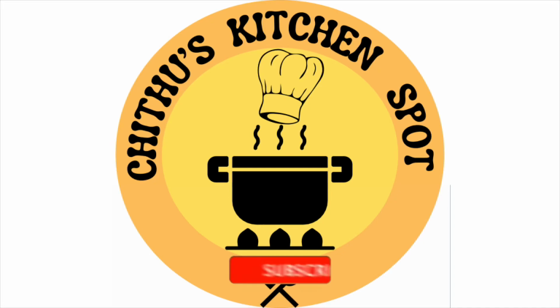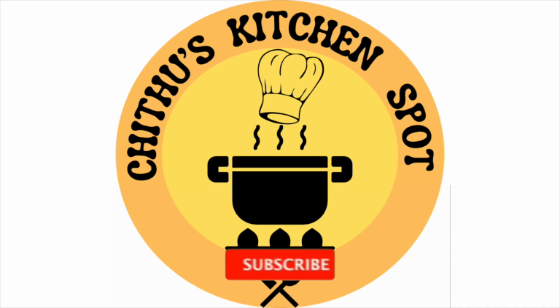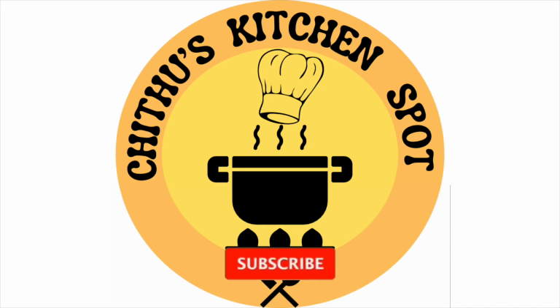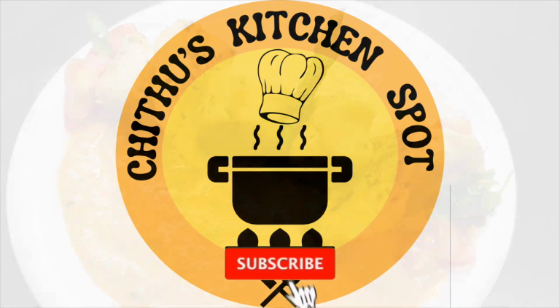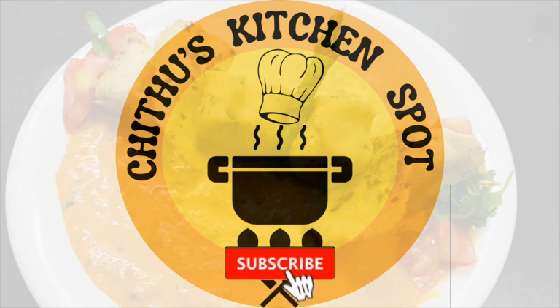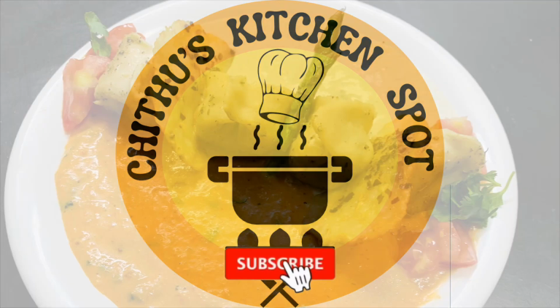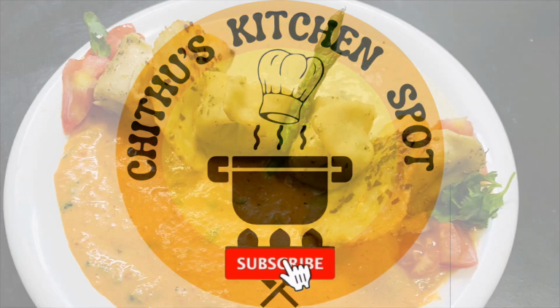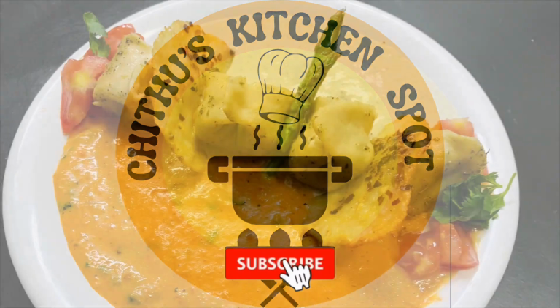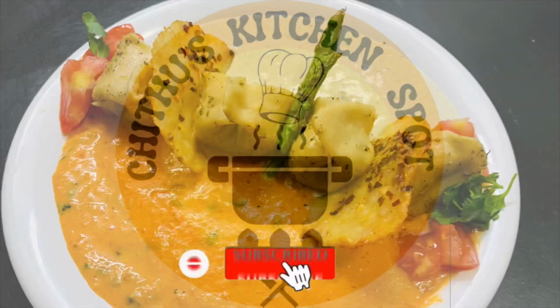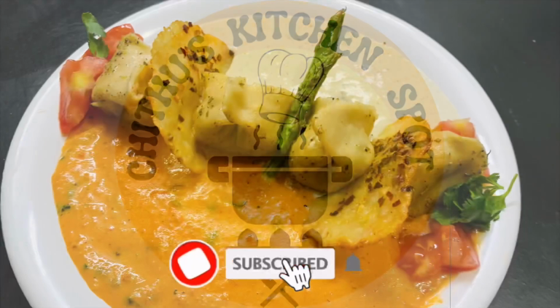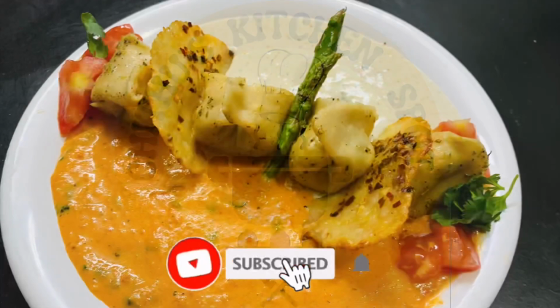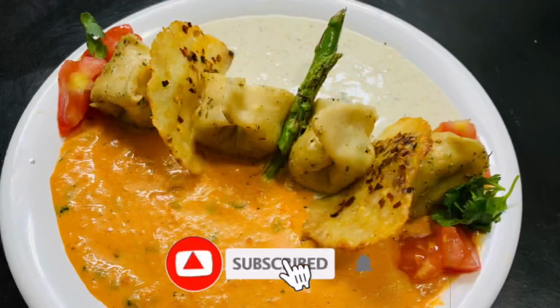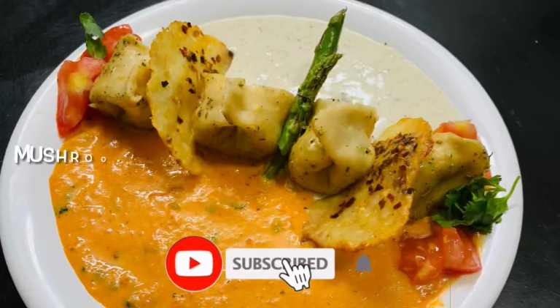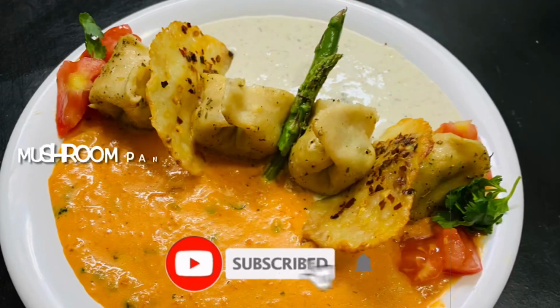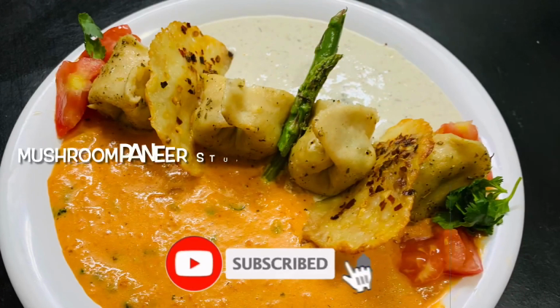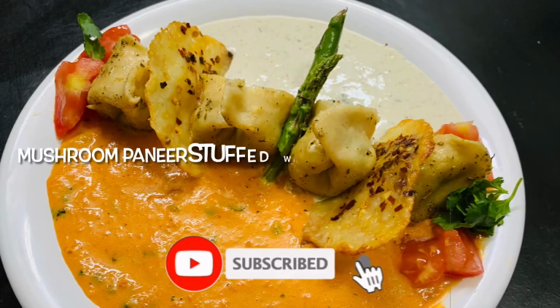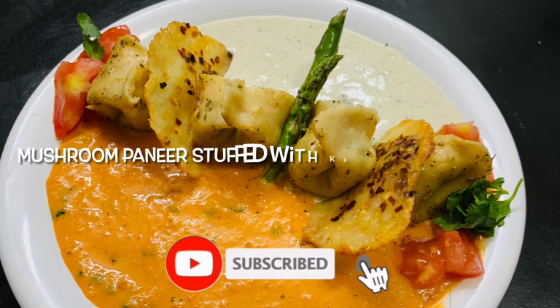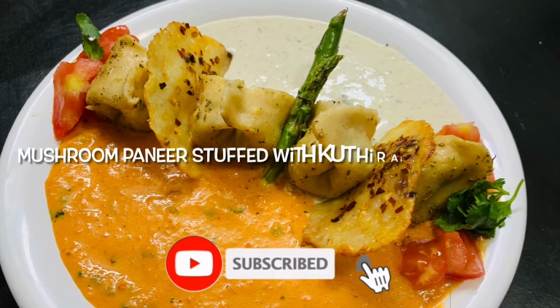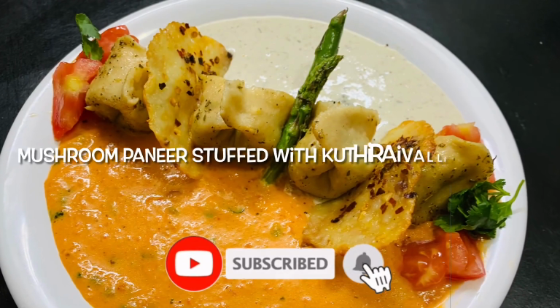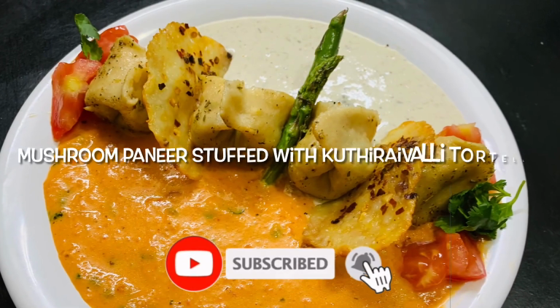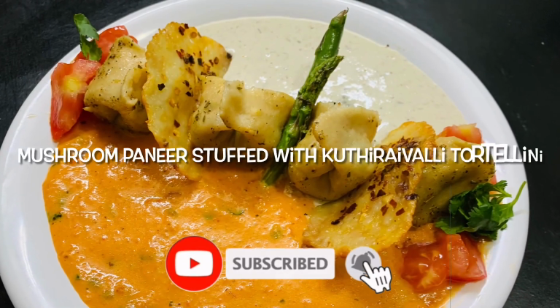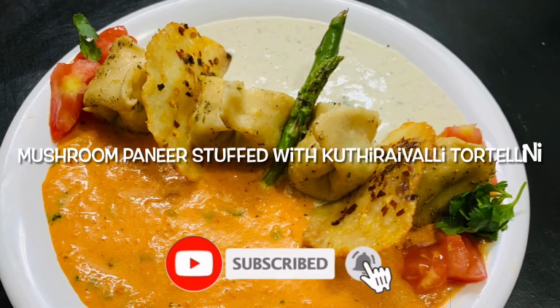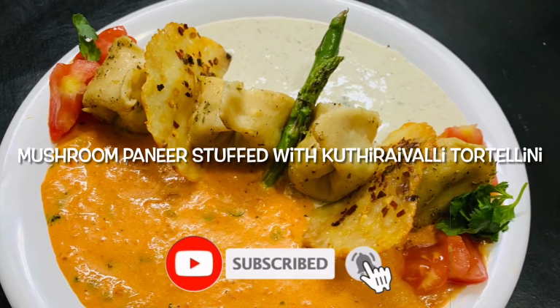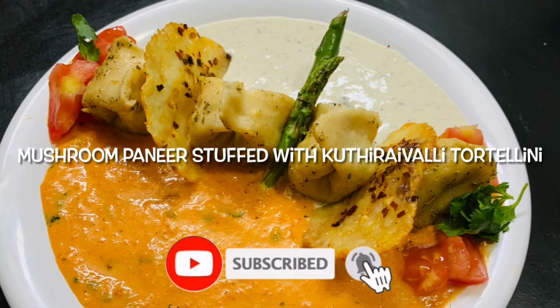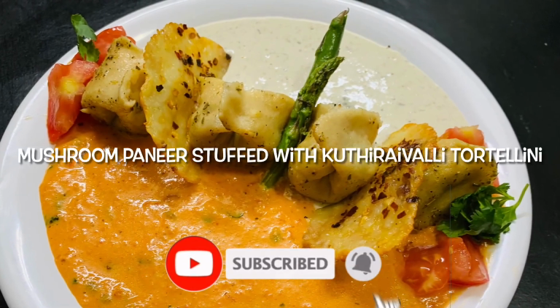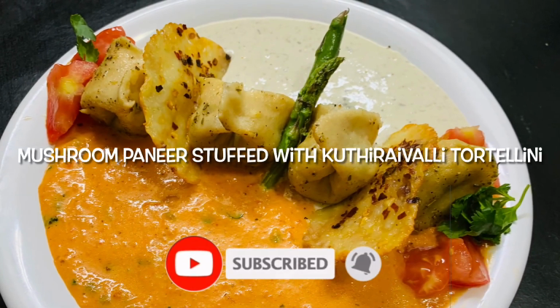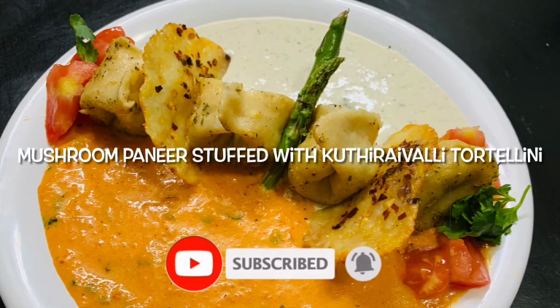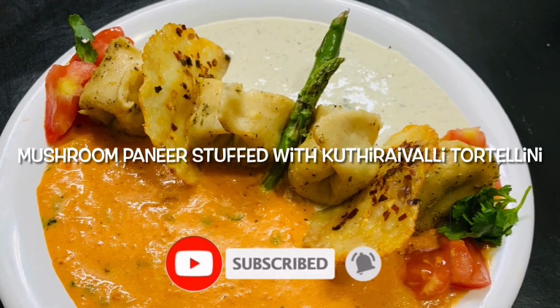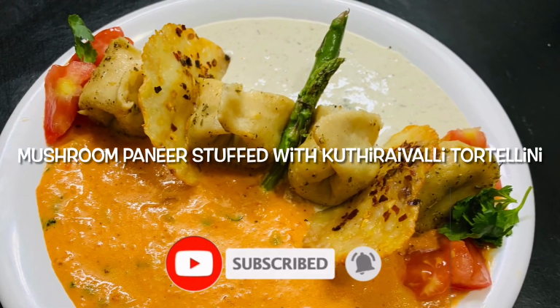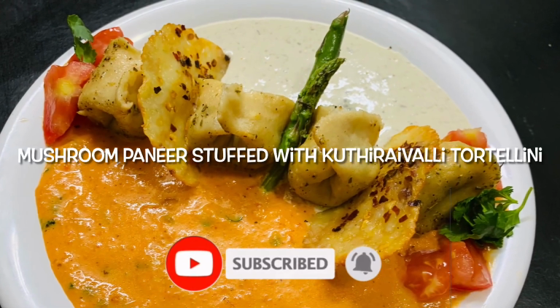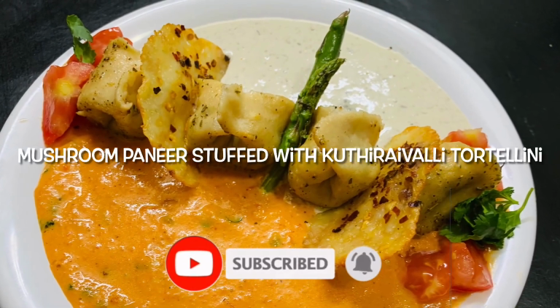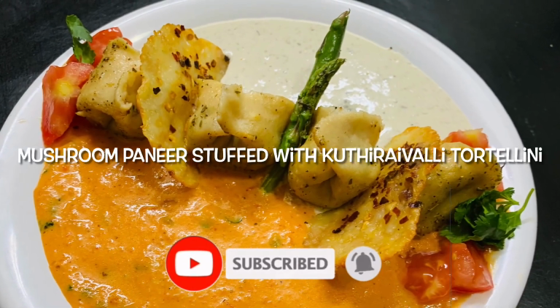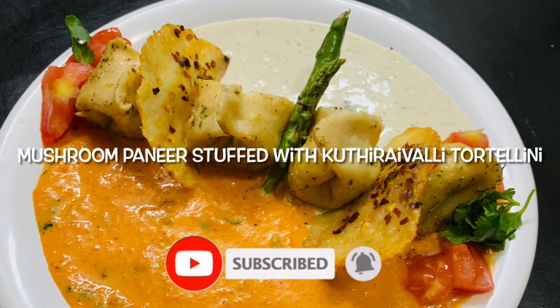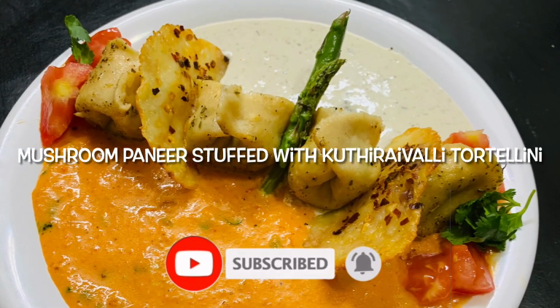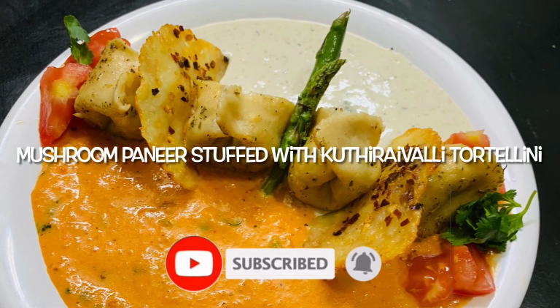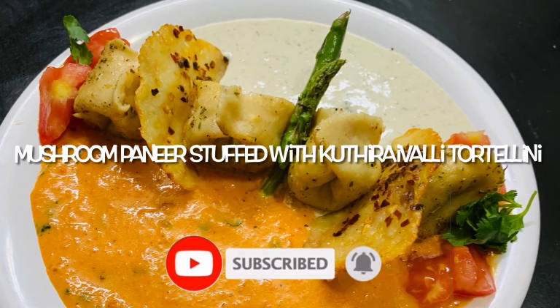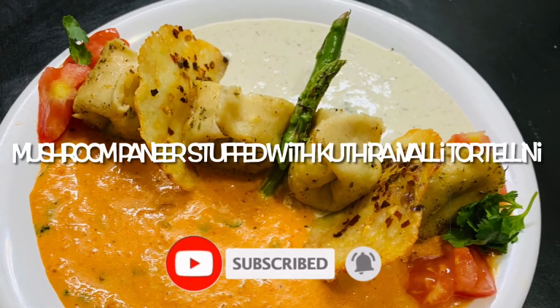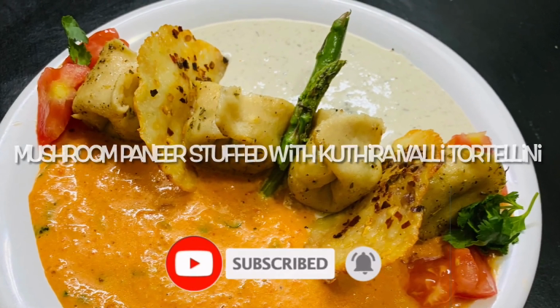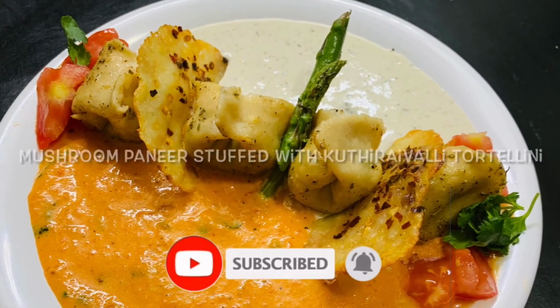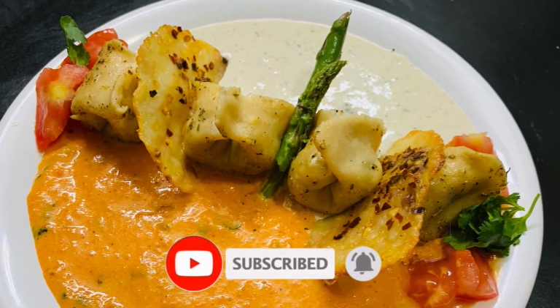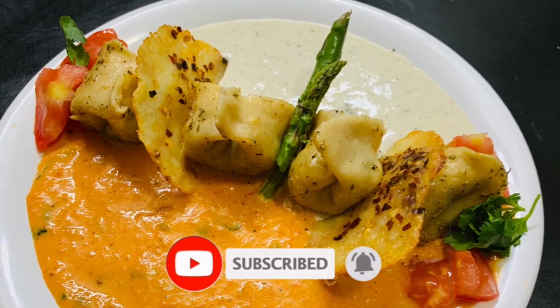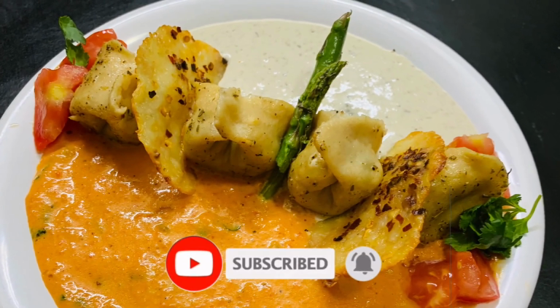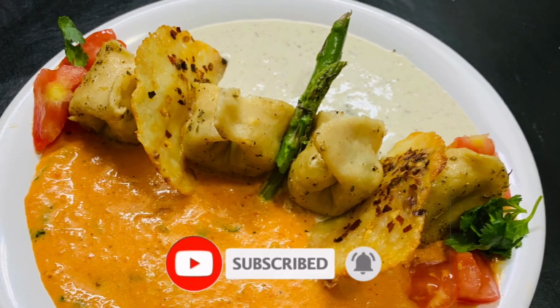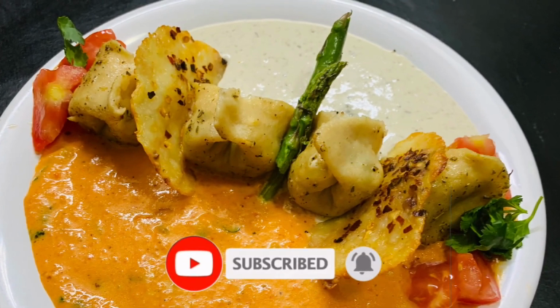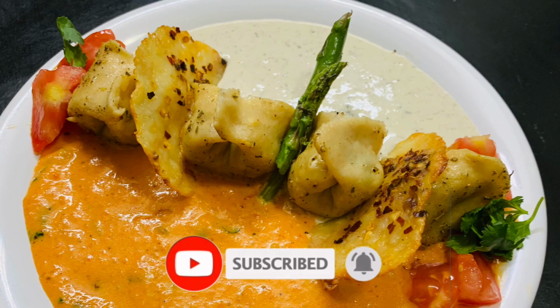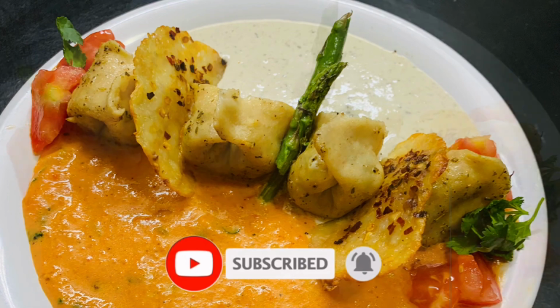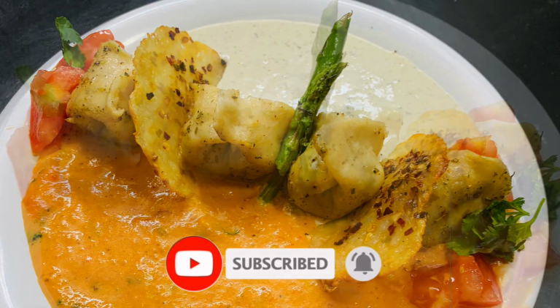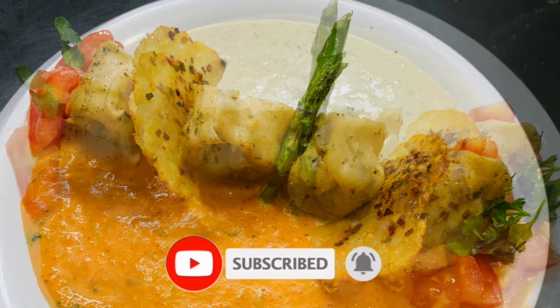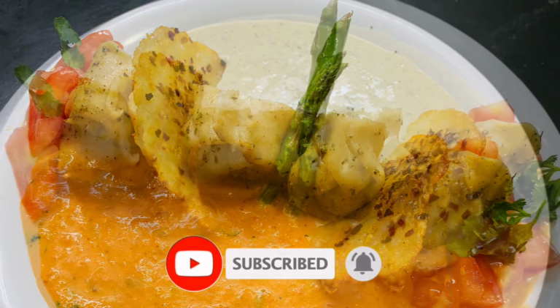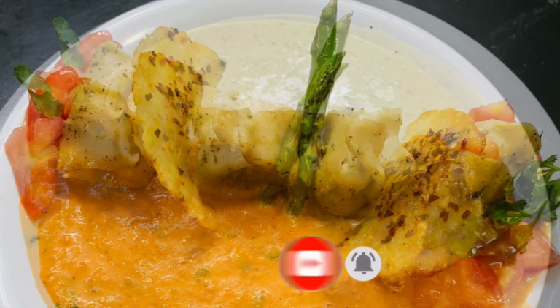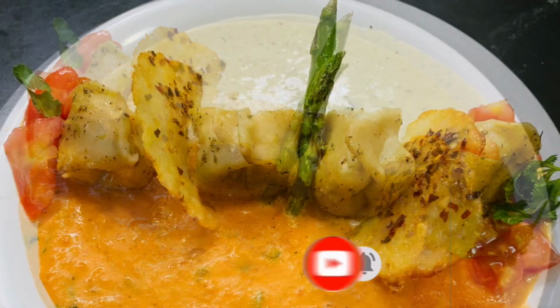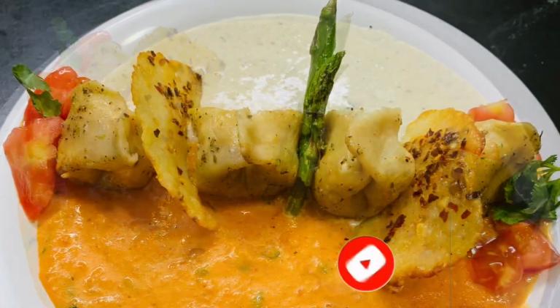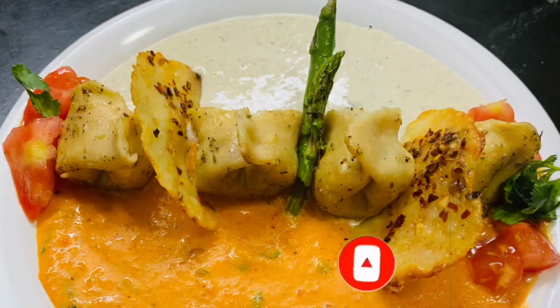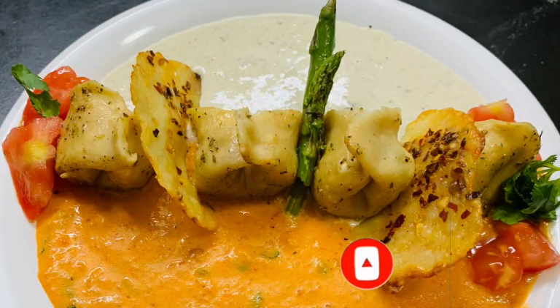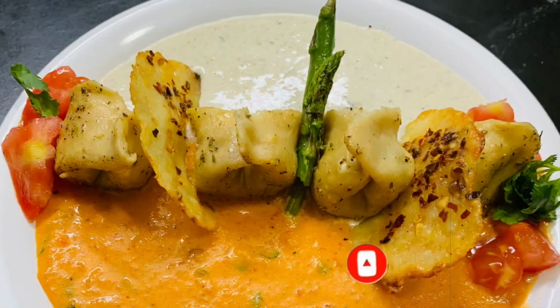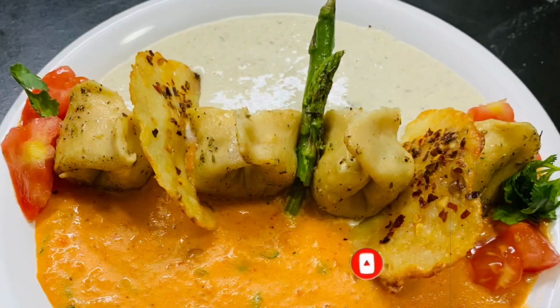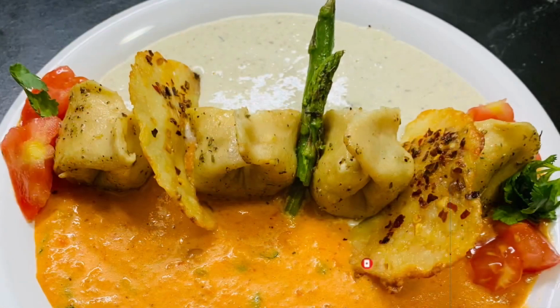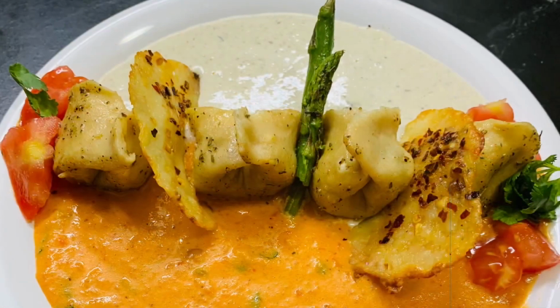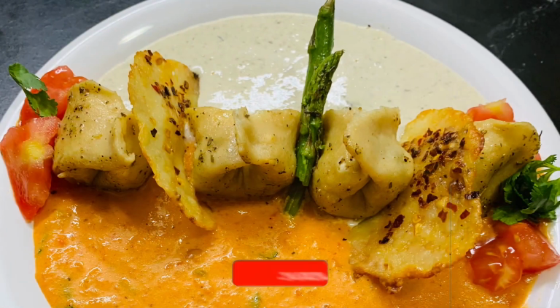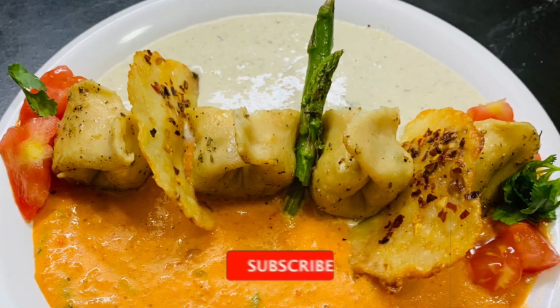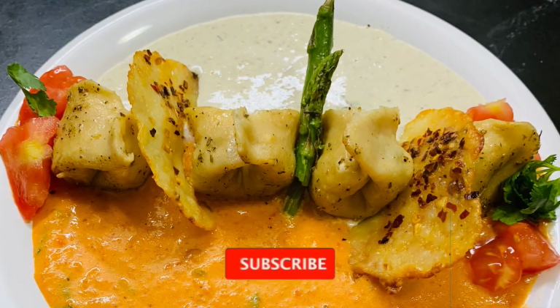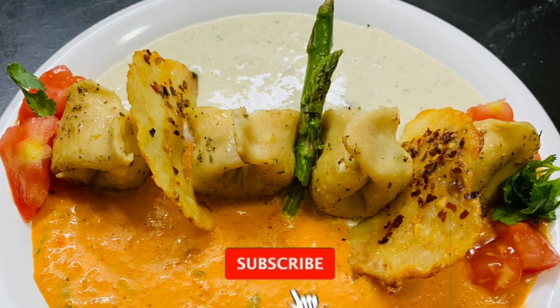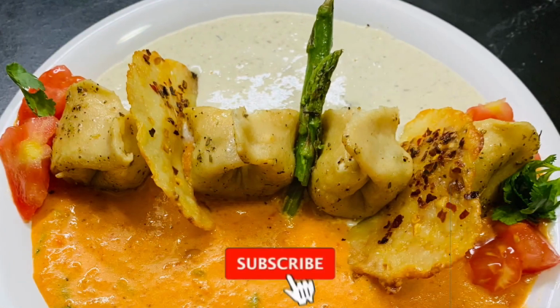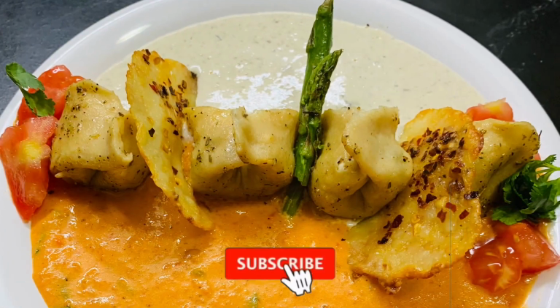Hi friends, welcome back to my channel. Today we are going to show you a mushroom paneer stuffed tortellini recipe.